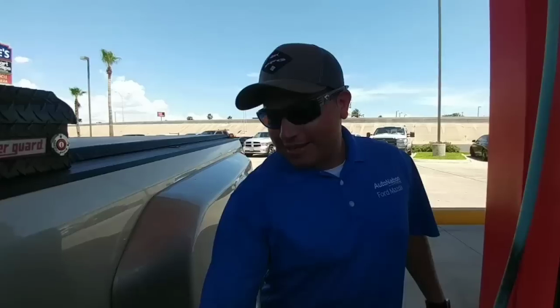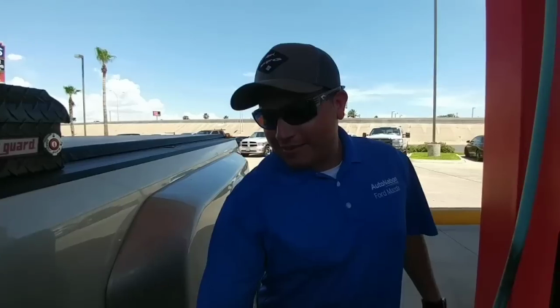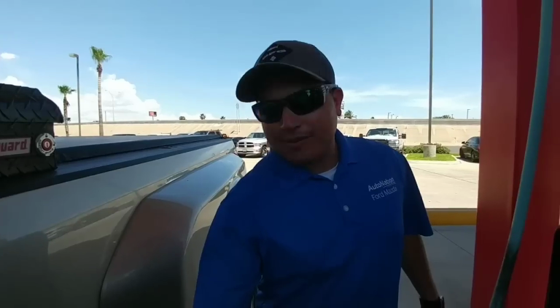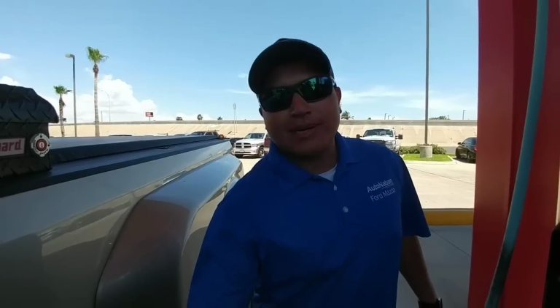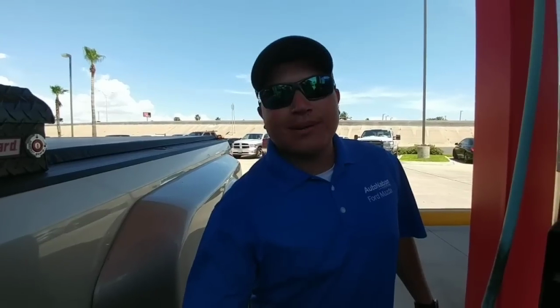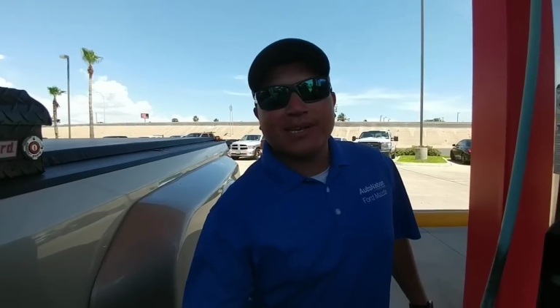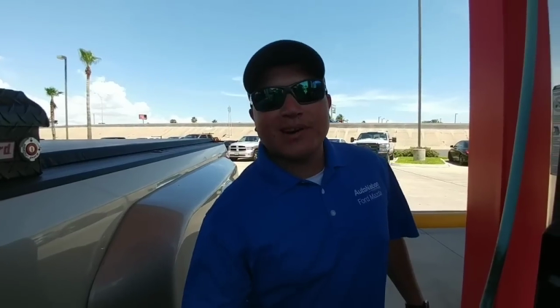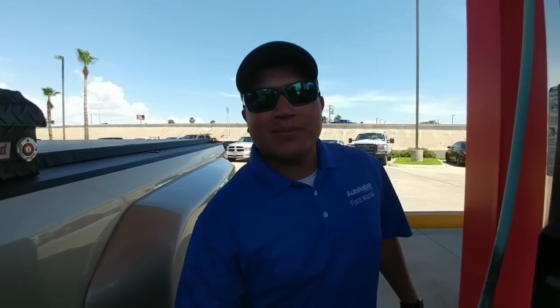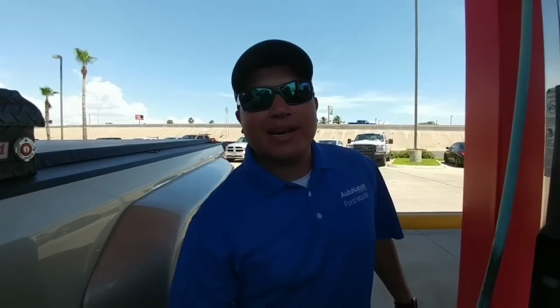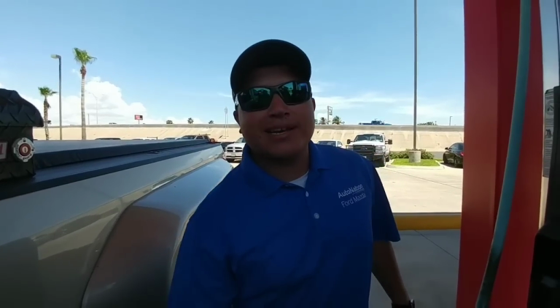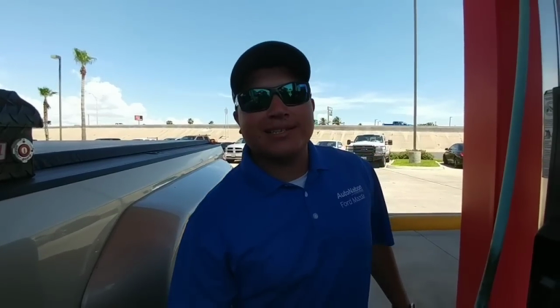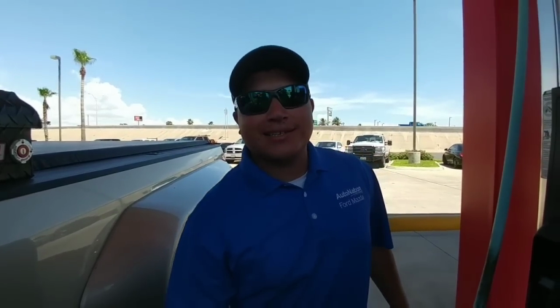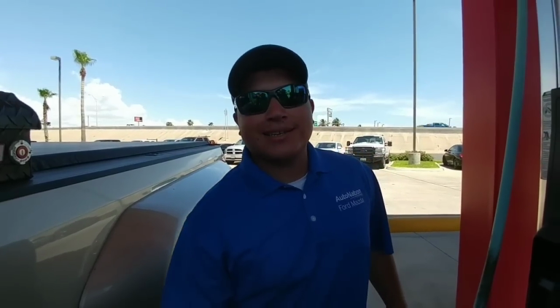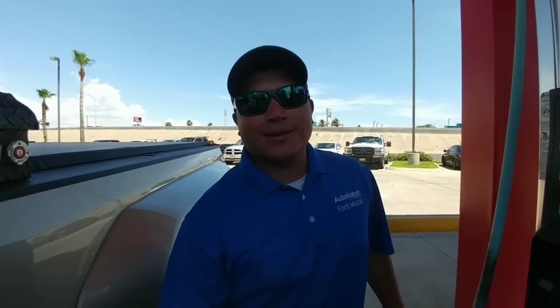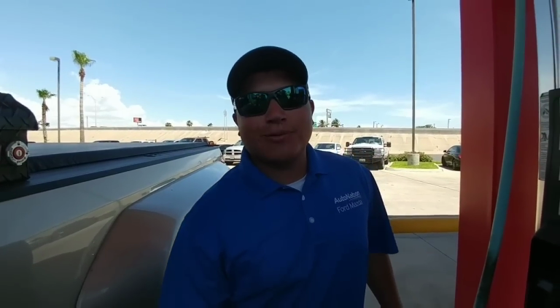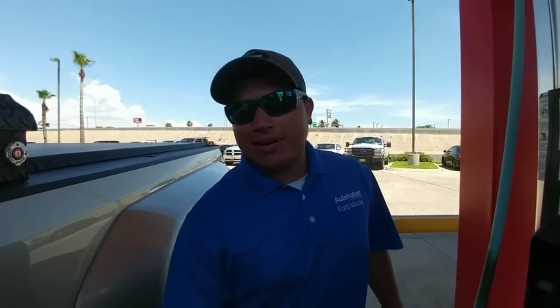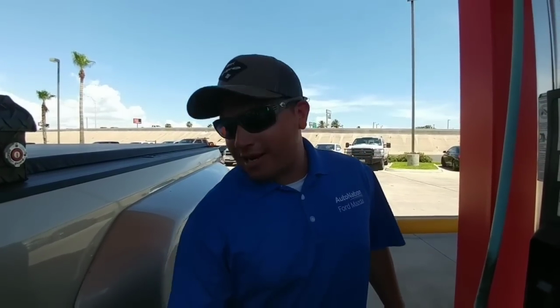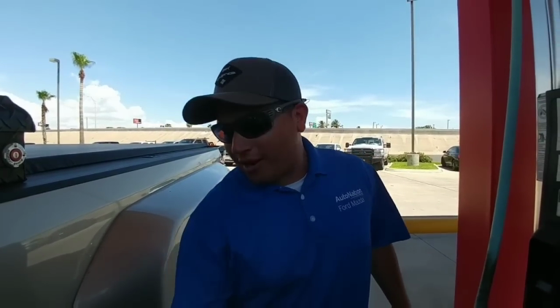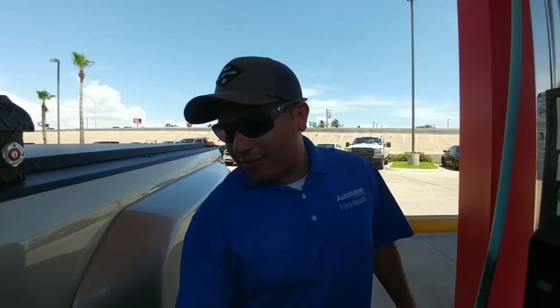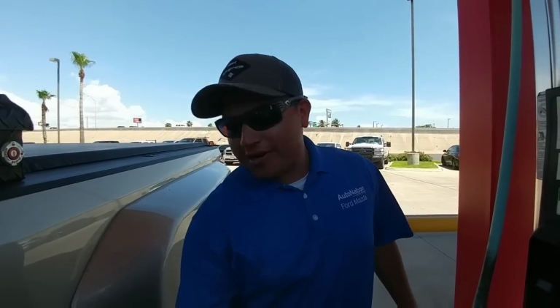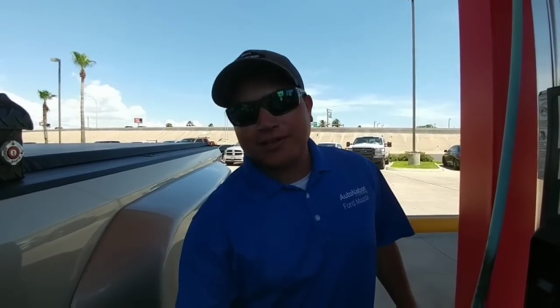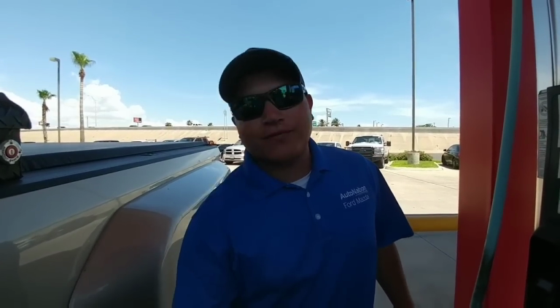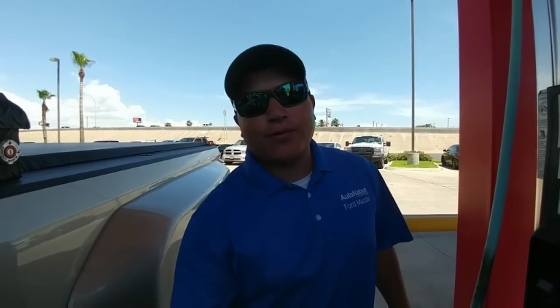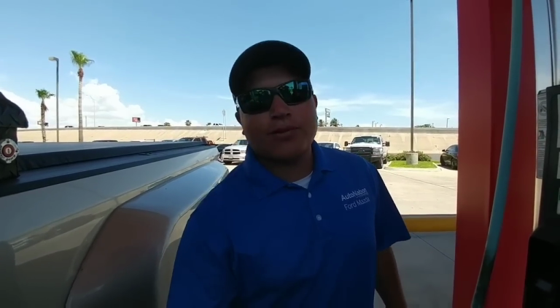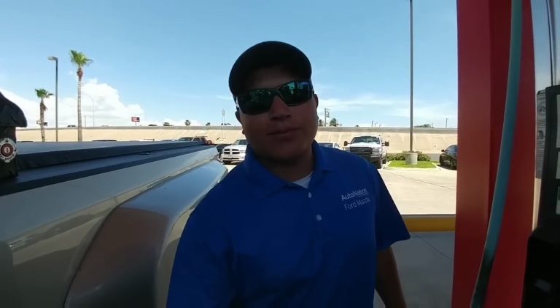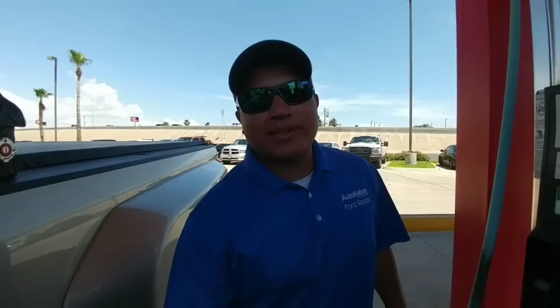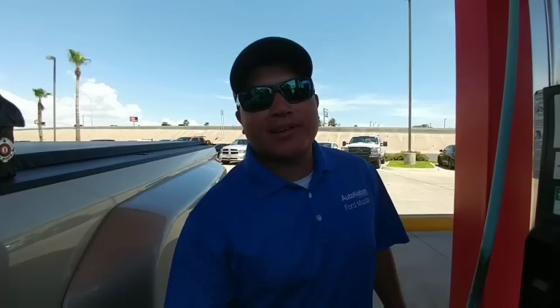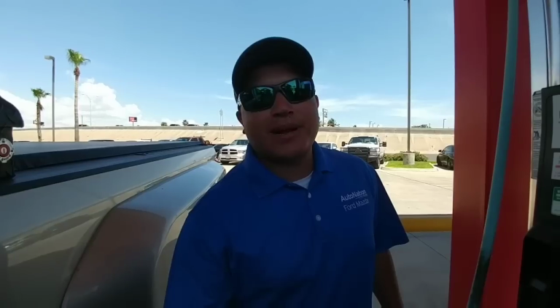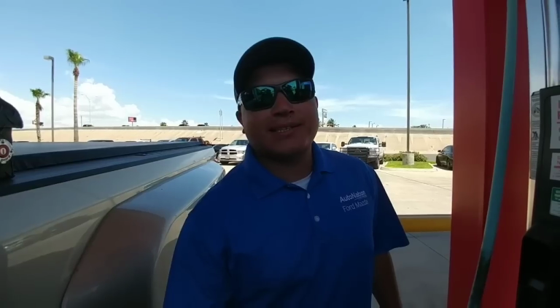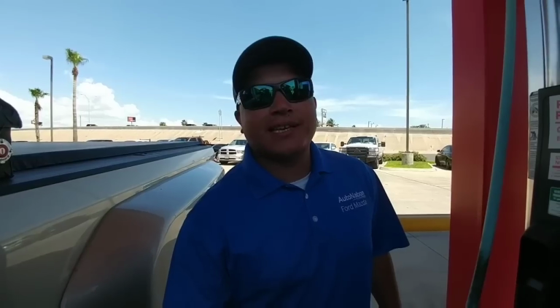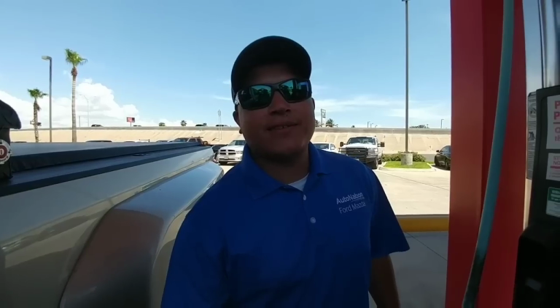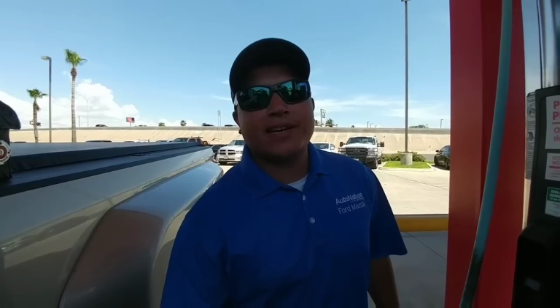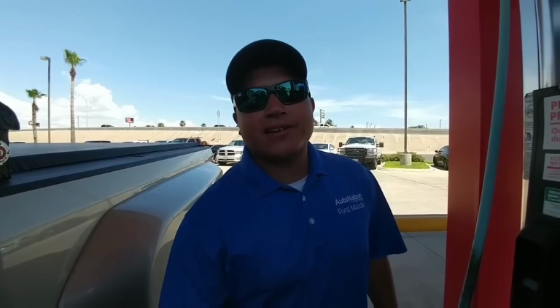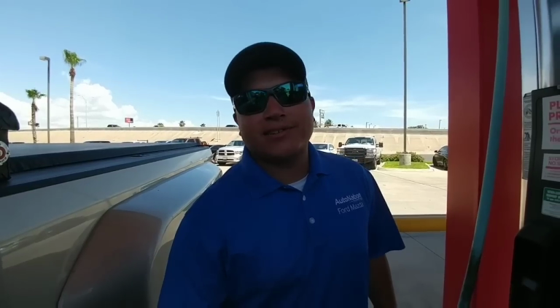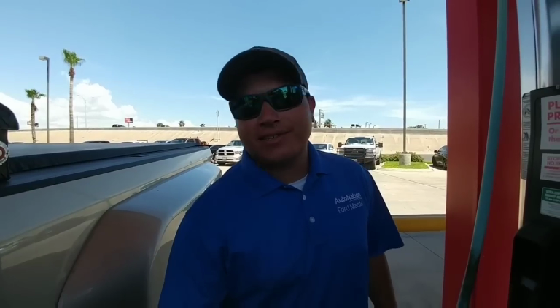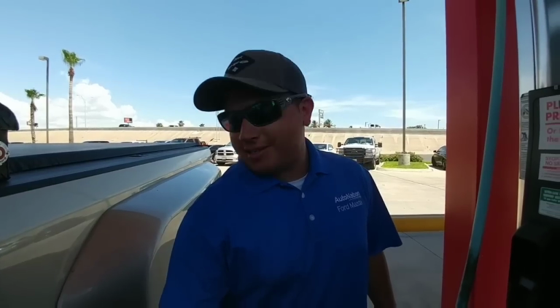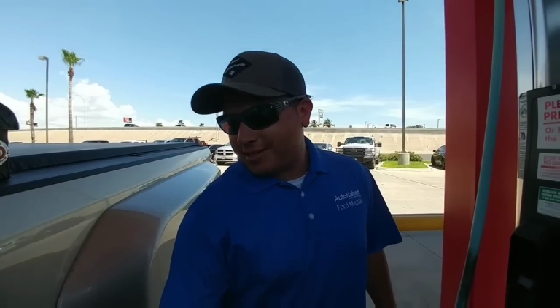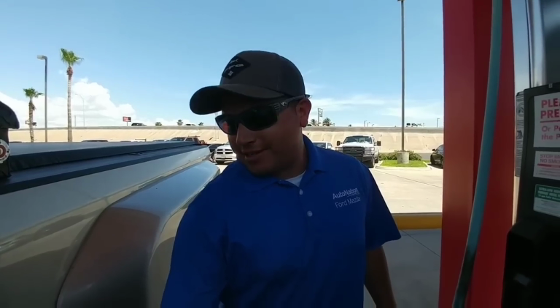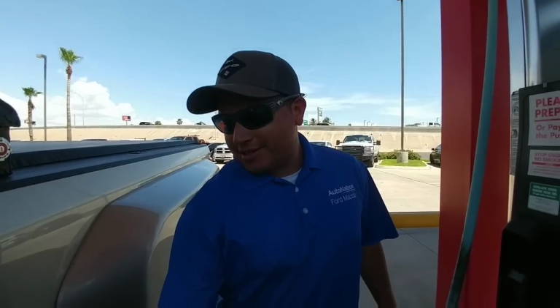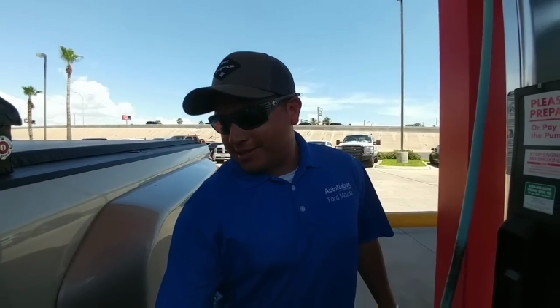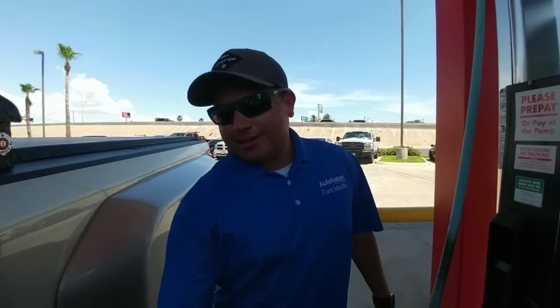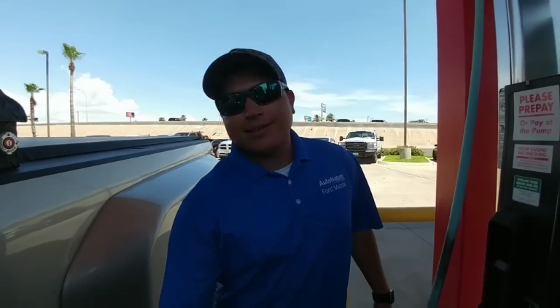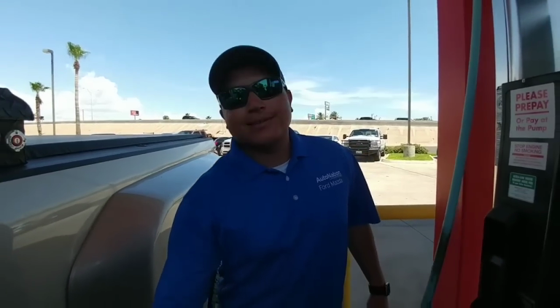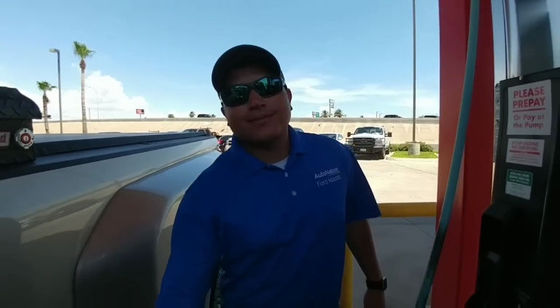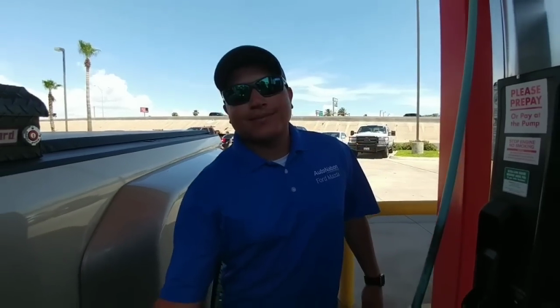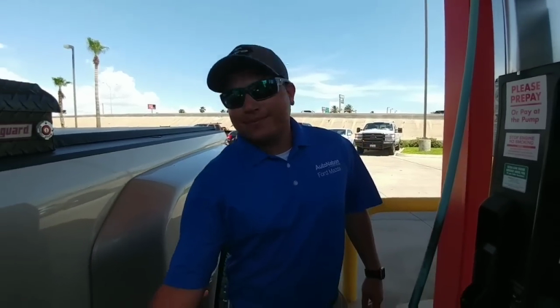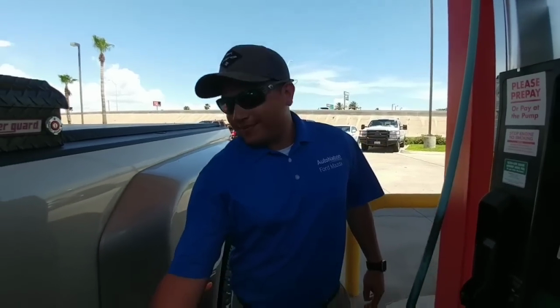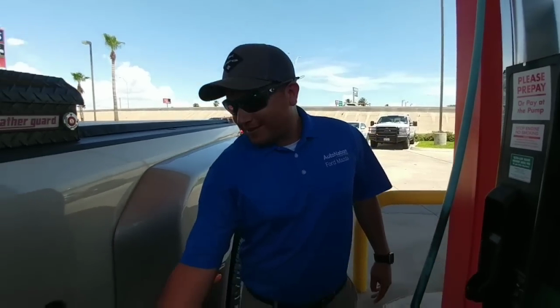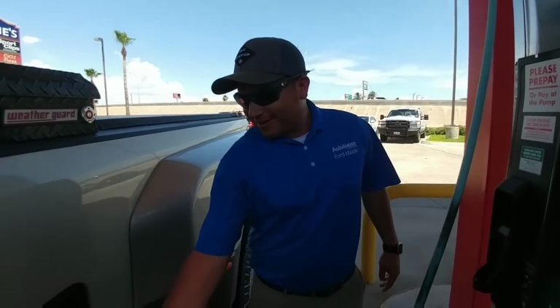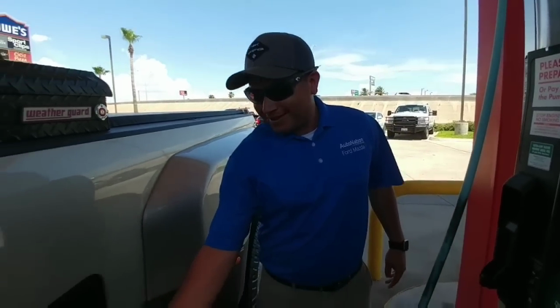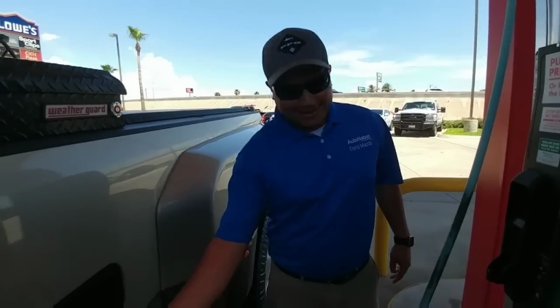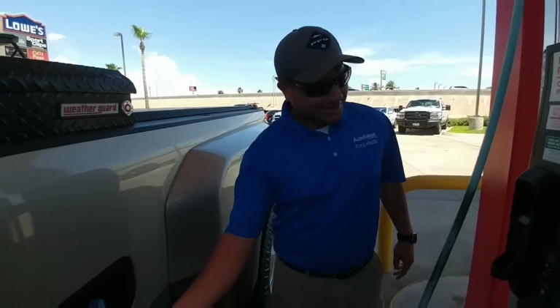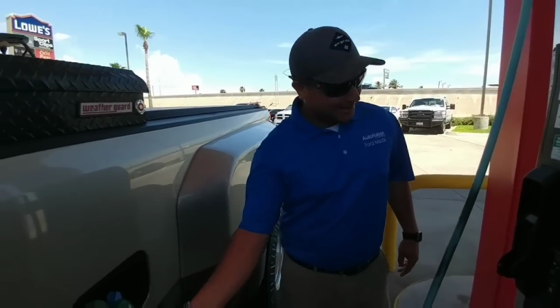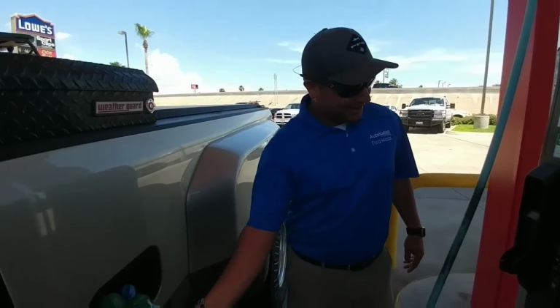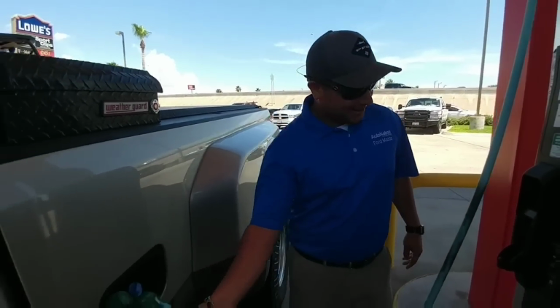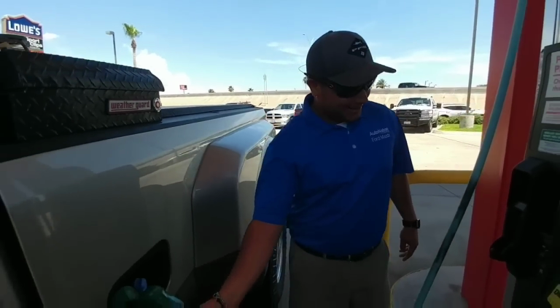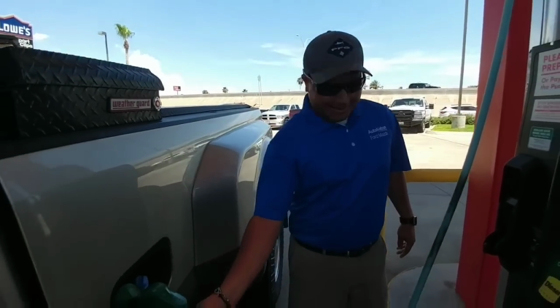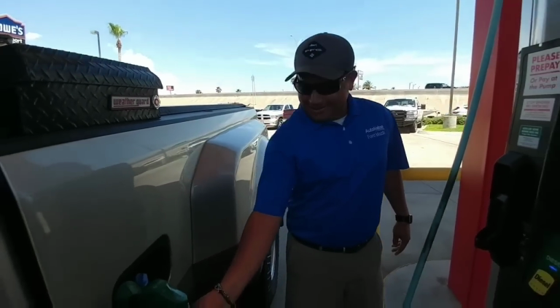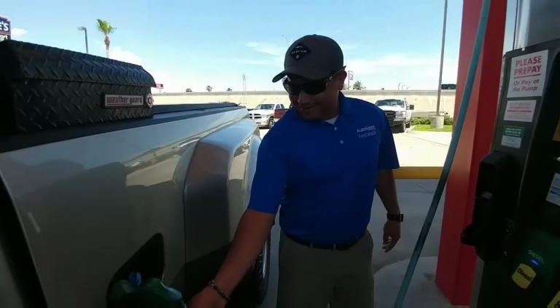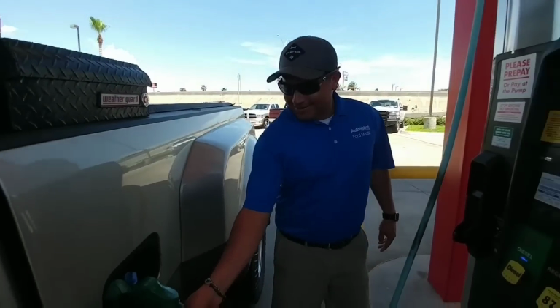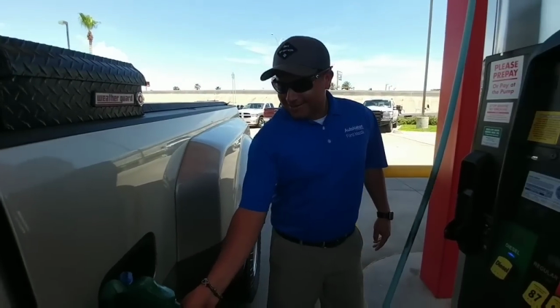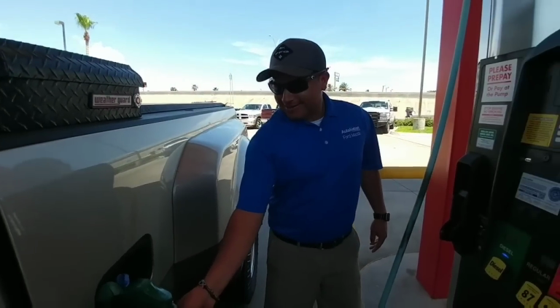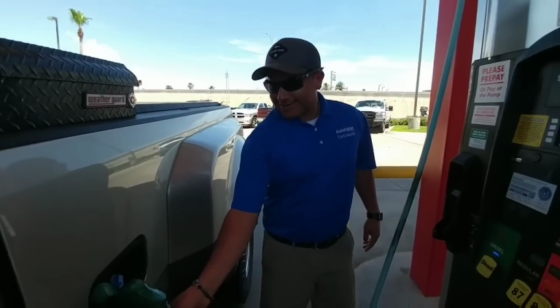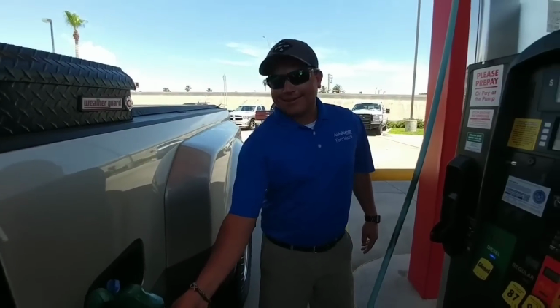My name is Eric Perez, I work at AutoNation Ford, been there about seven years. He is an outstanding, outstanding sales rep.